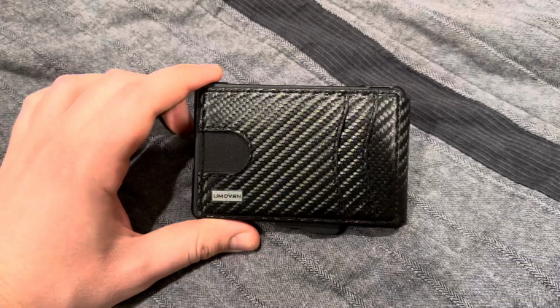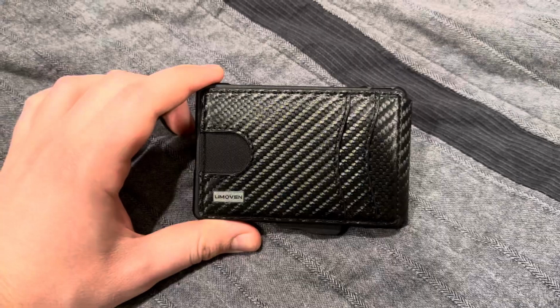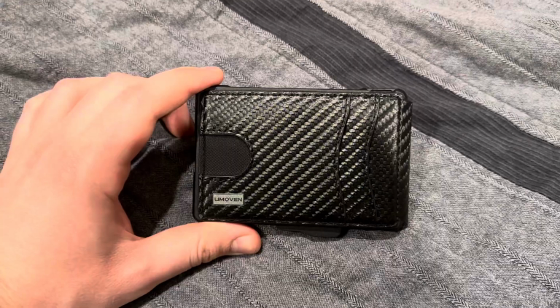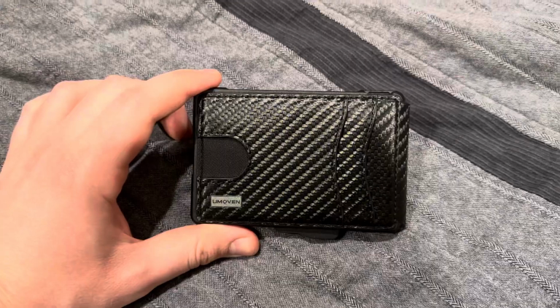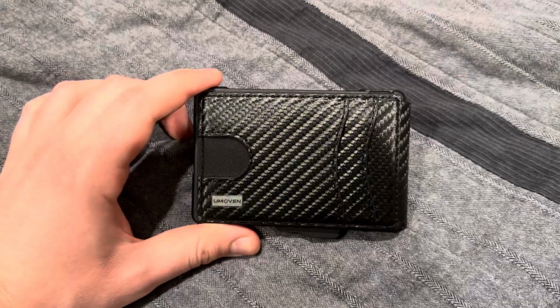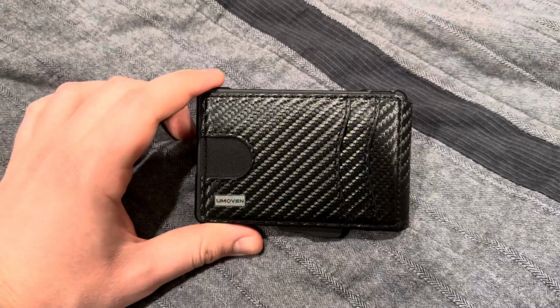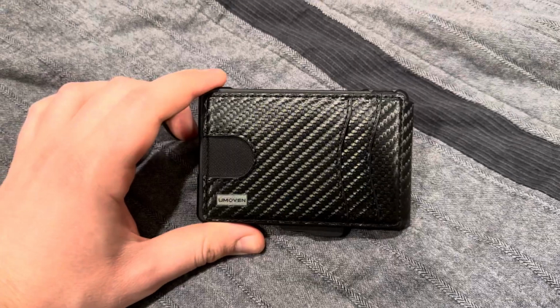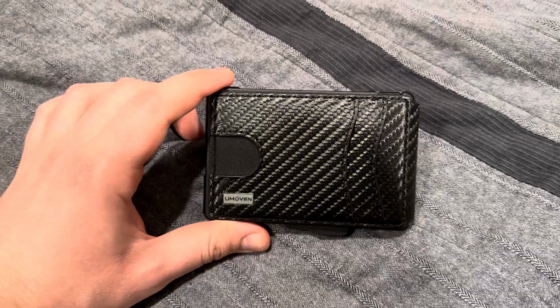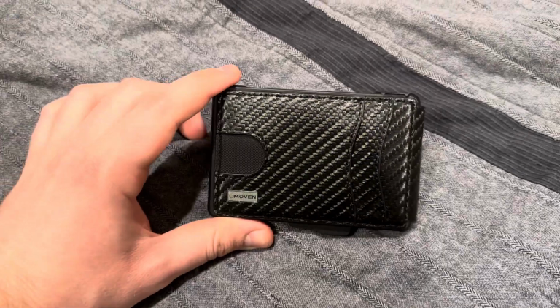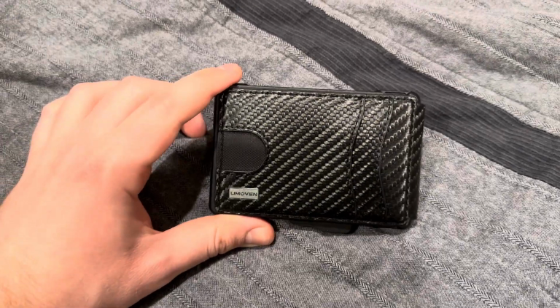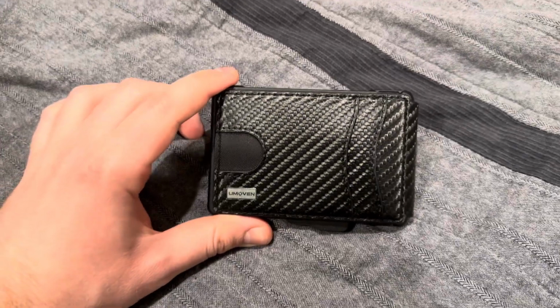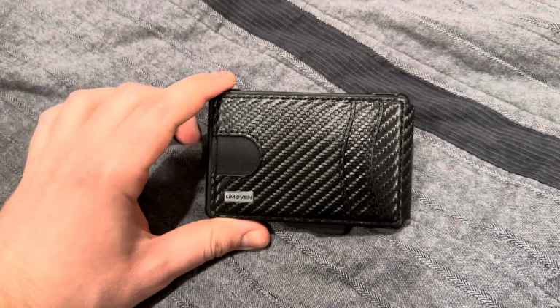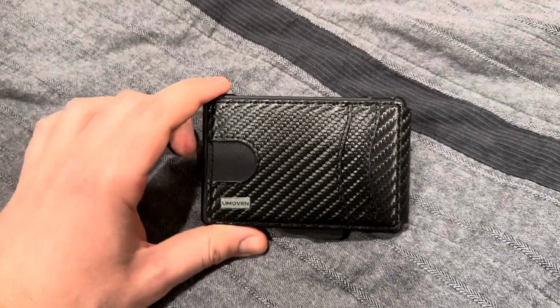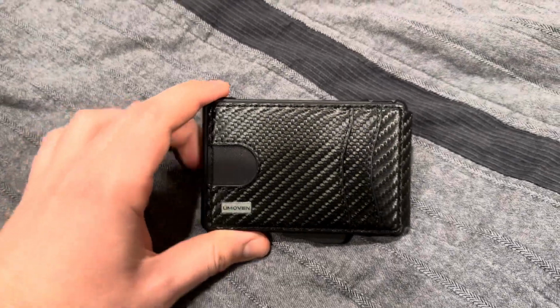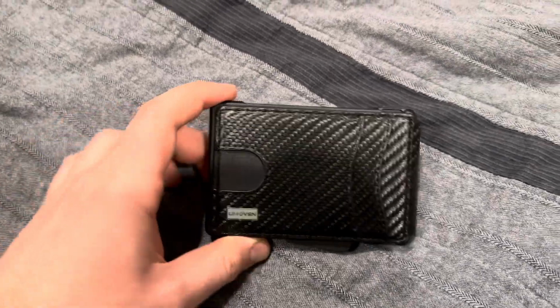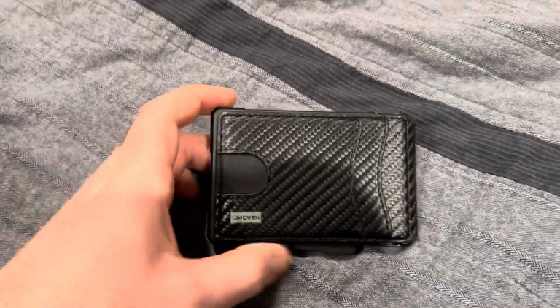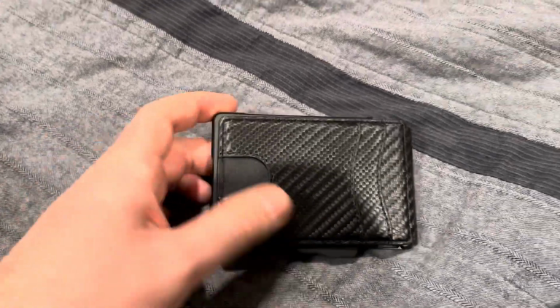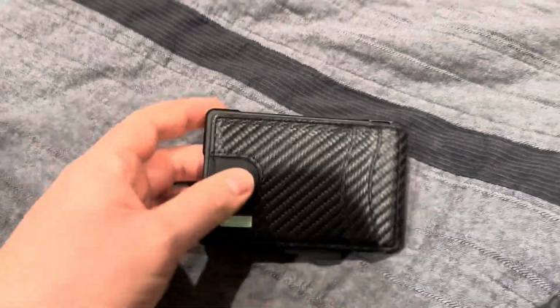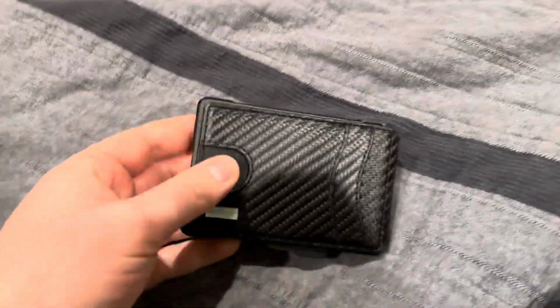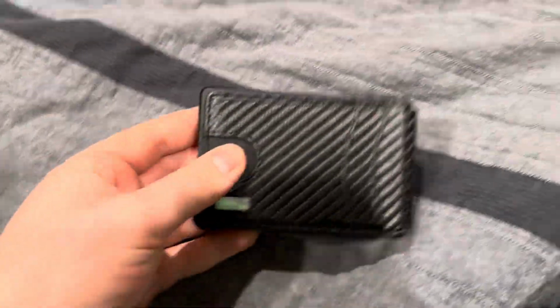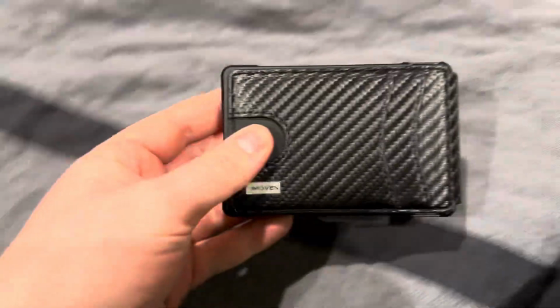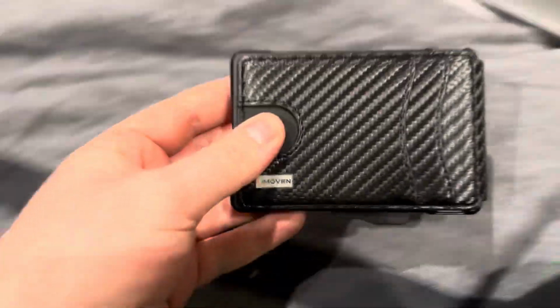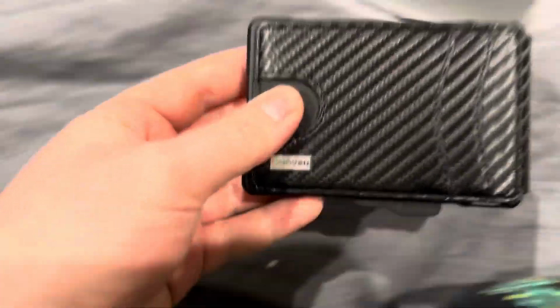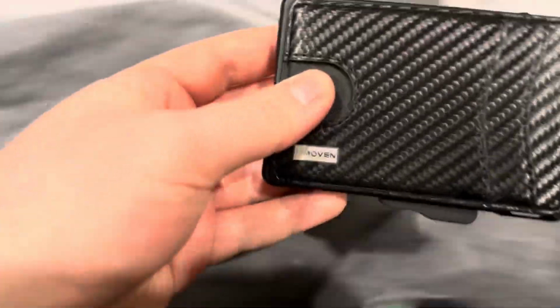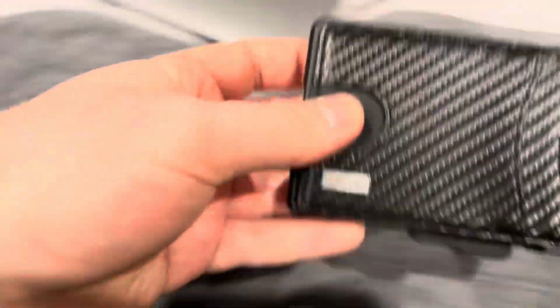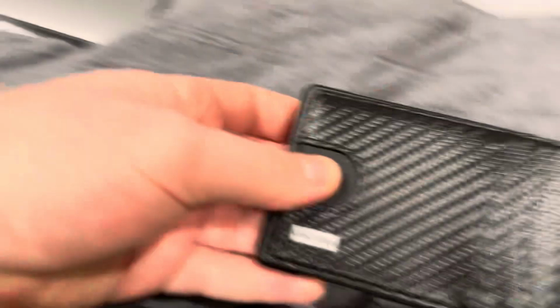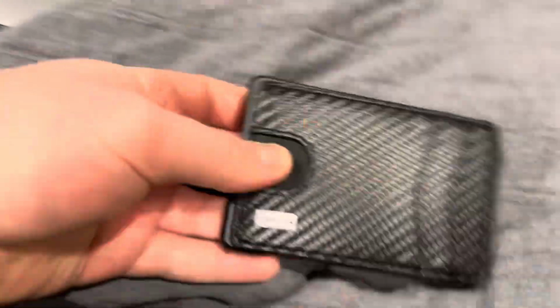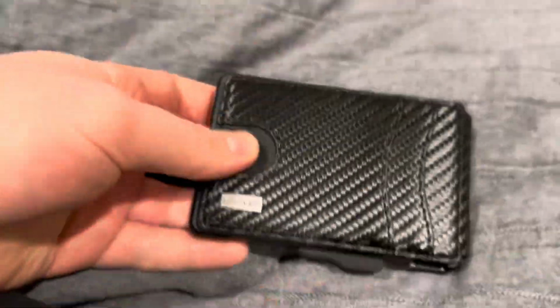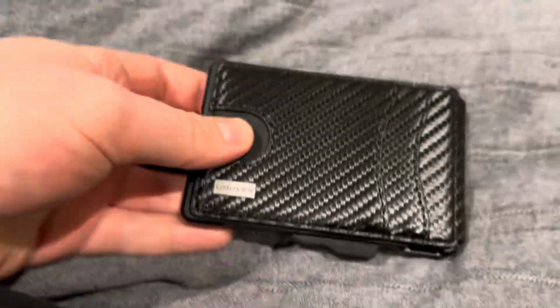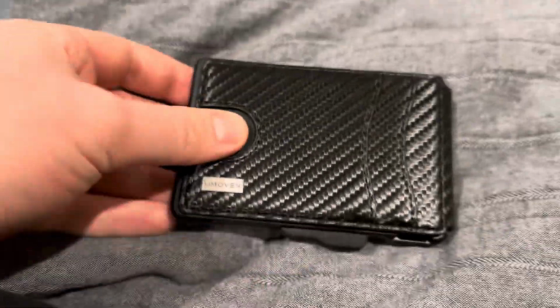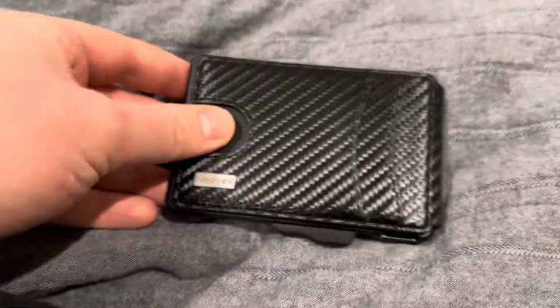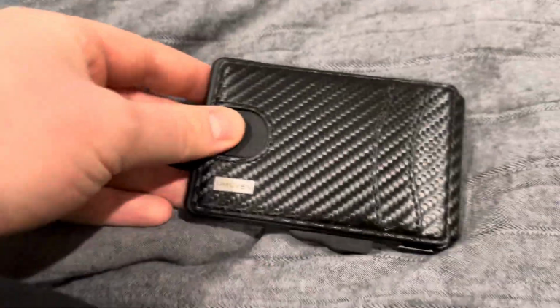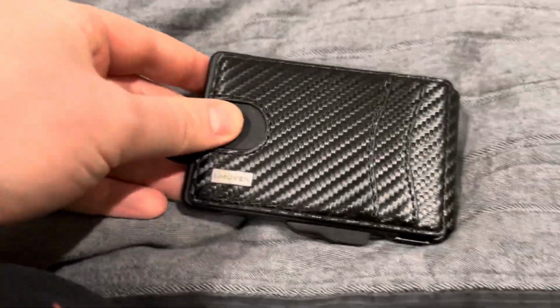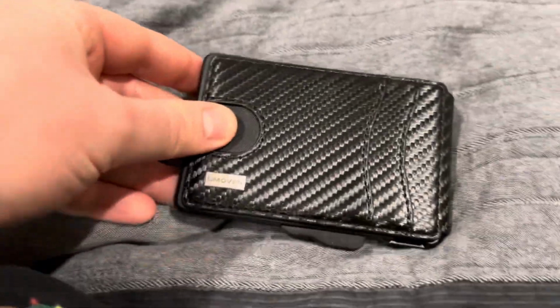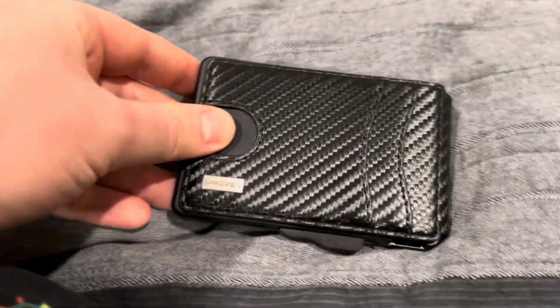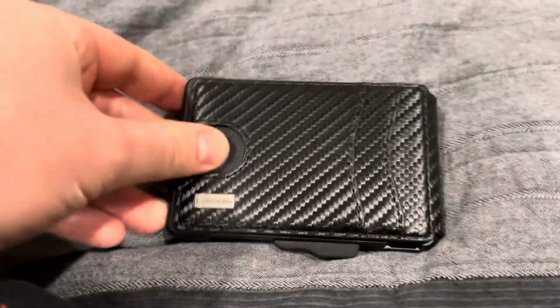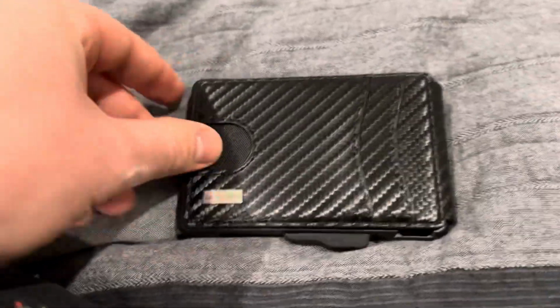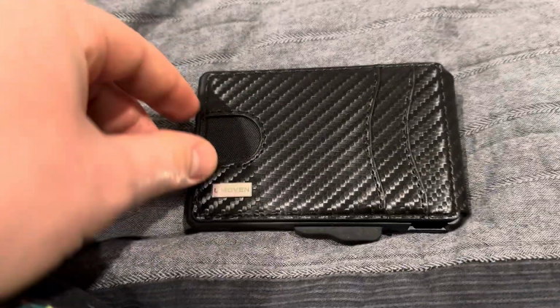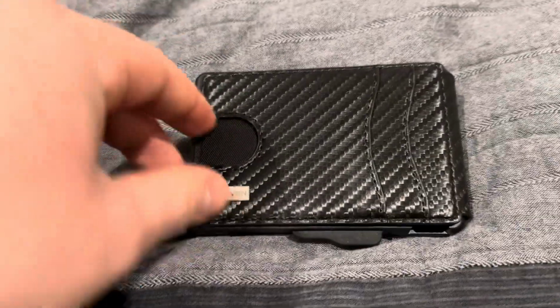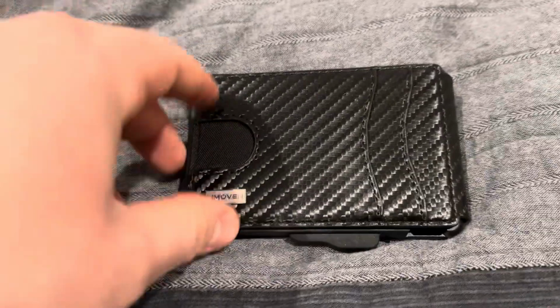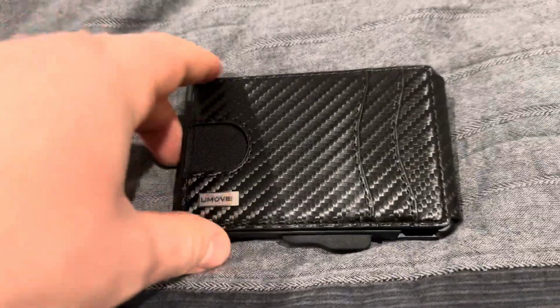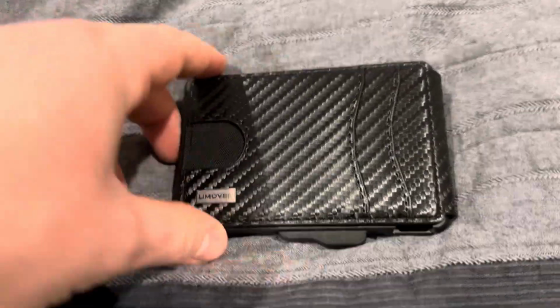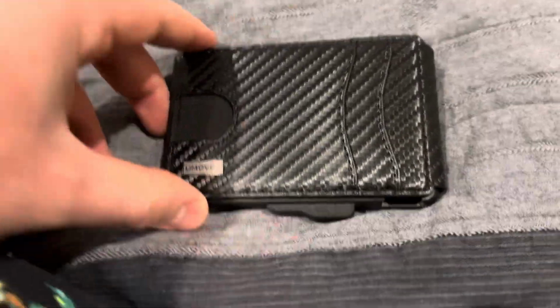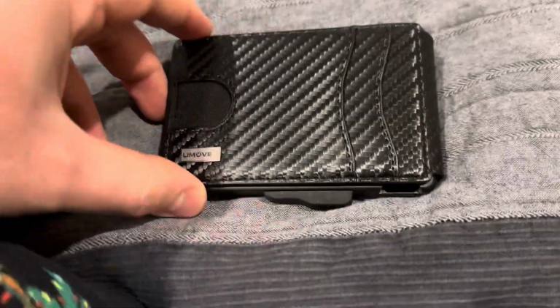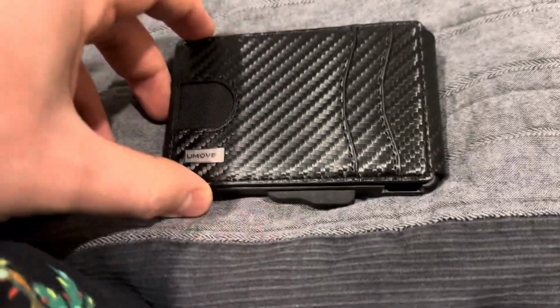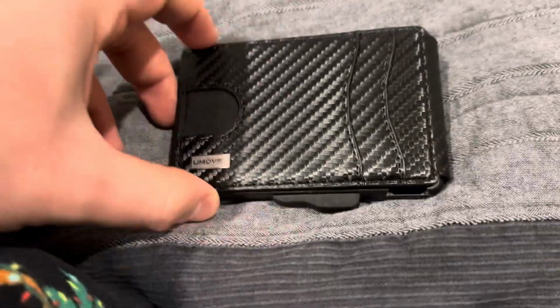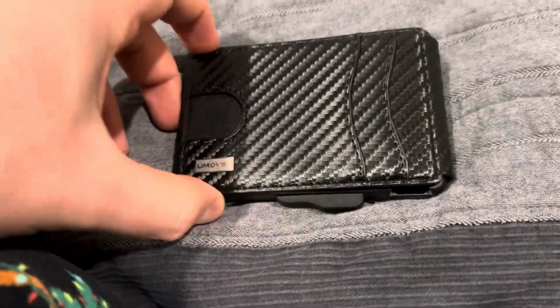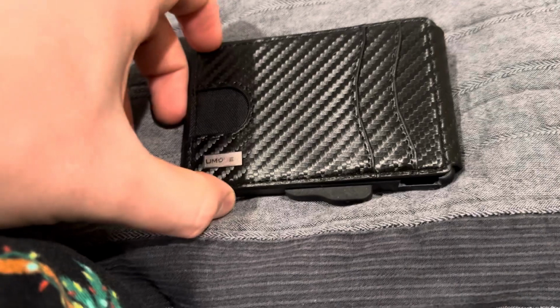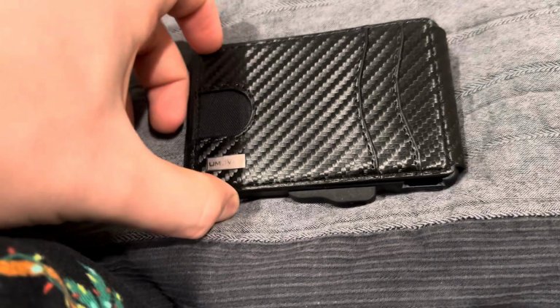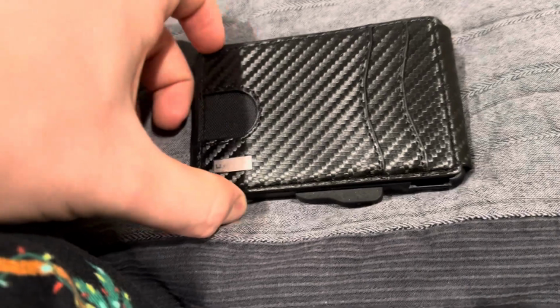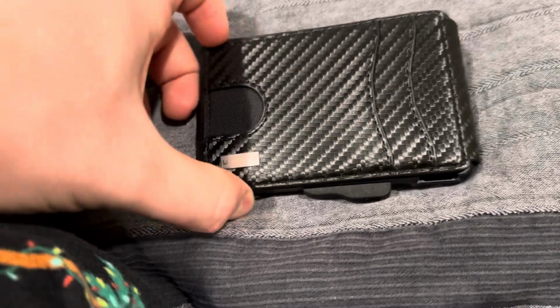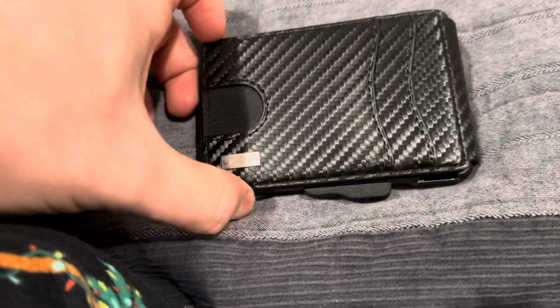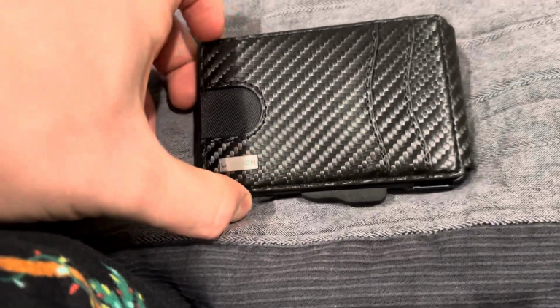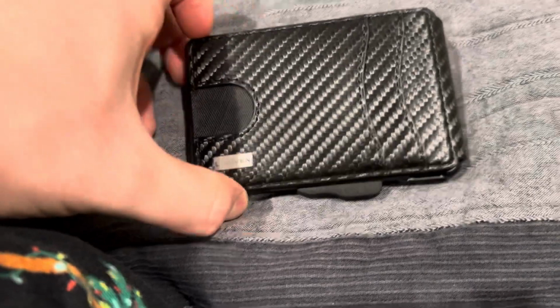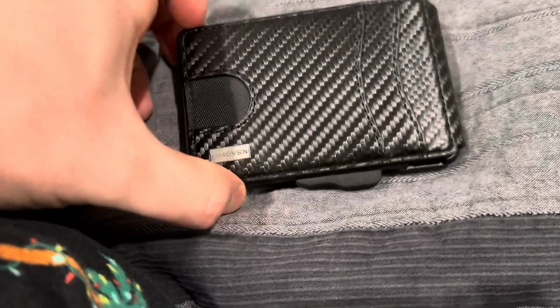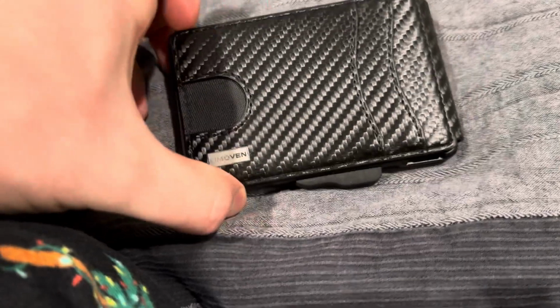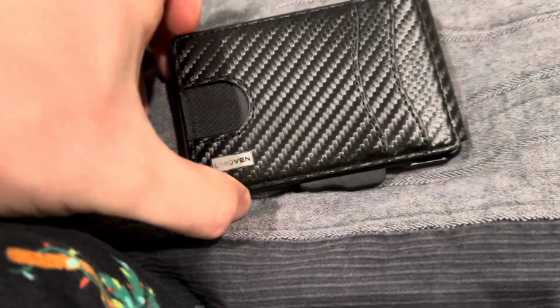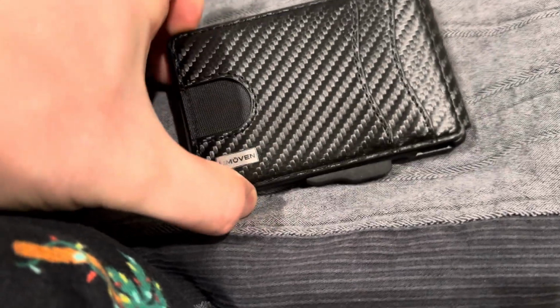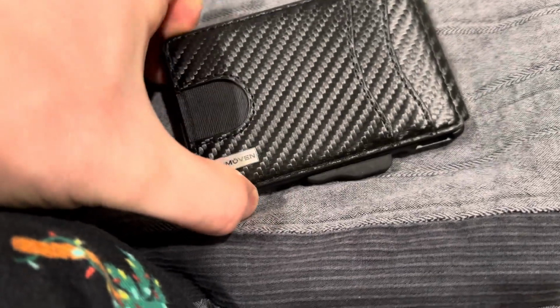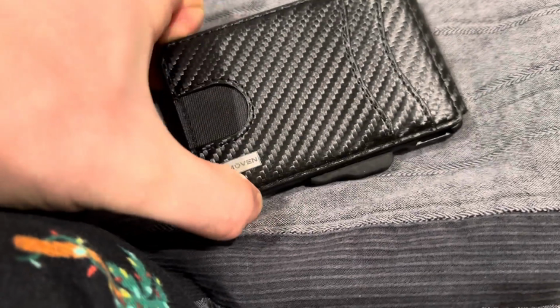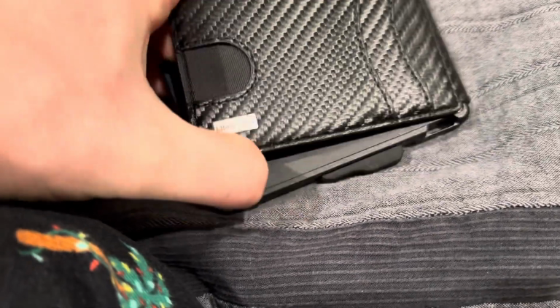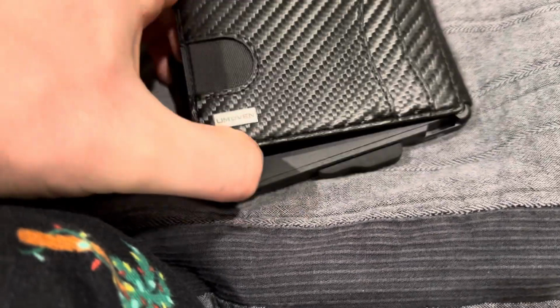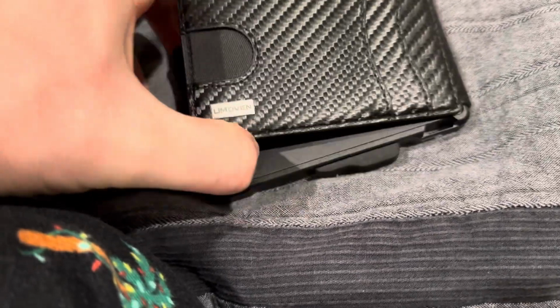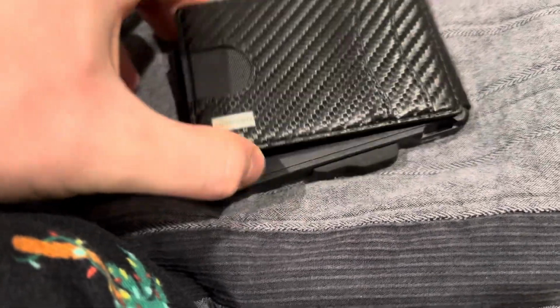Welcome back to another Ridge Reviews video. Today we're going to be taking a look at this Umovin wallet. Now this wallet is pretty cool.